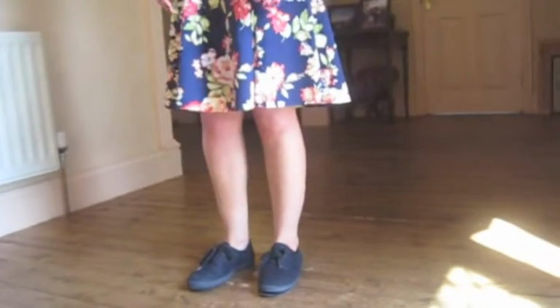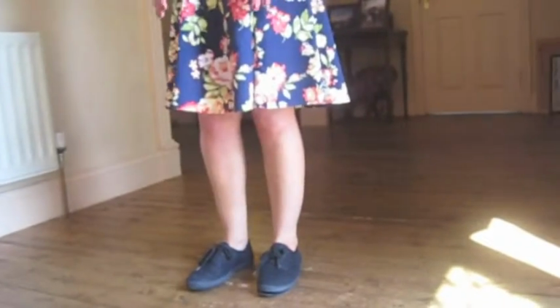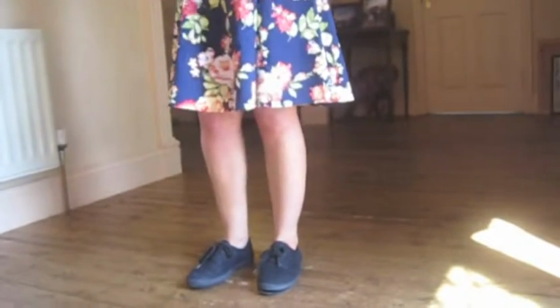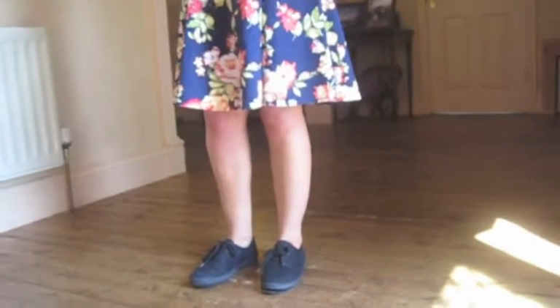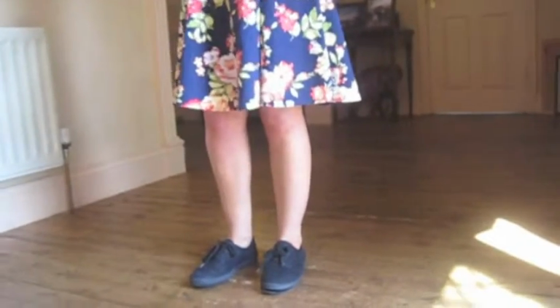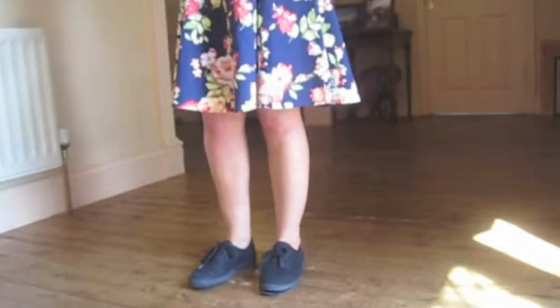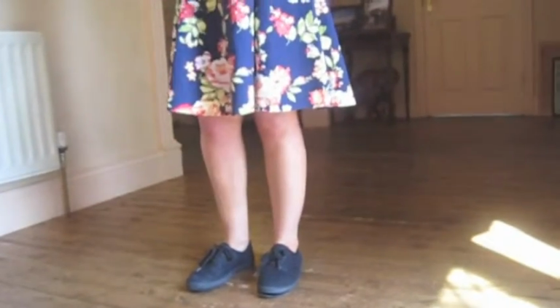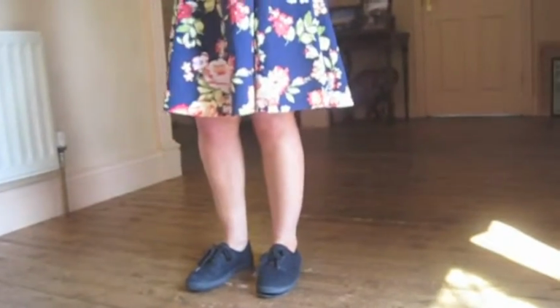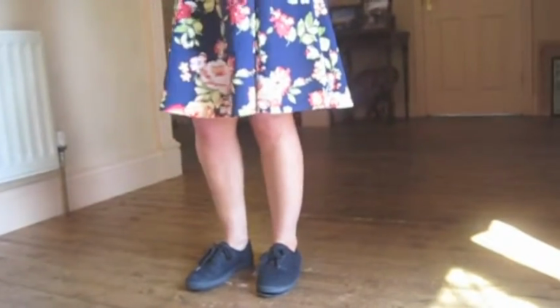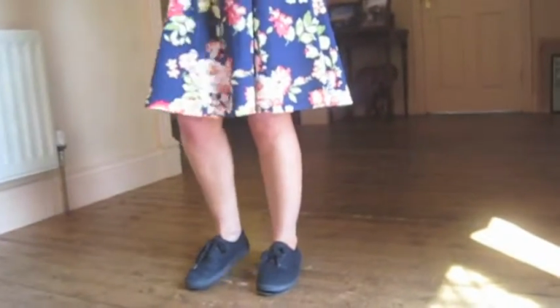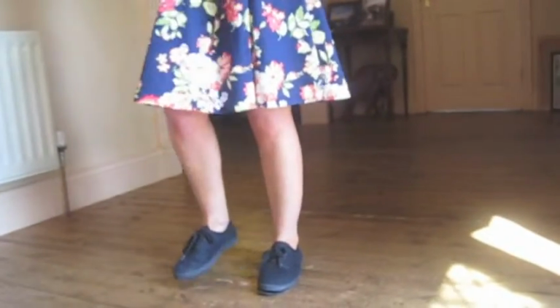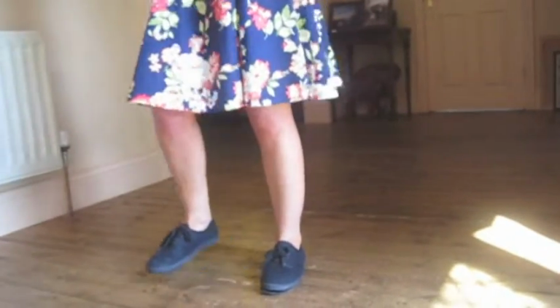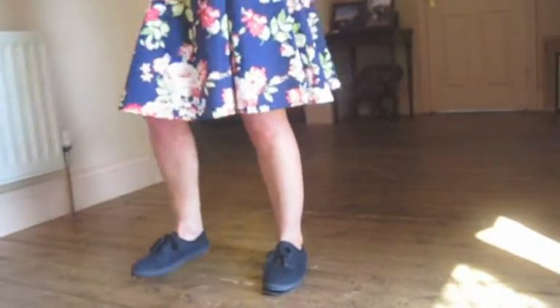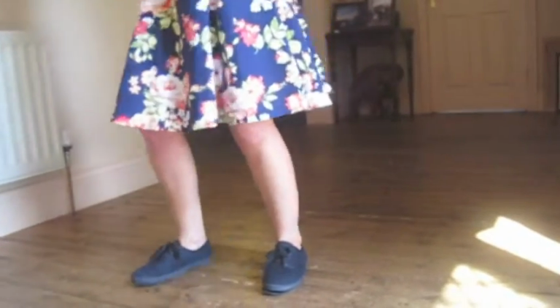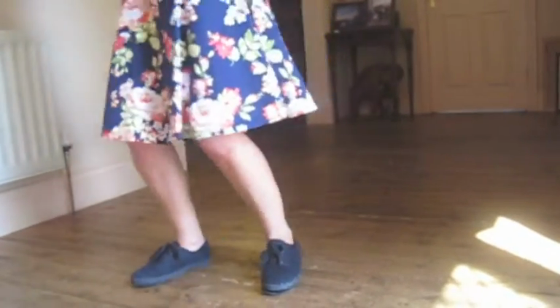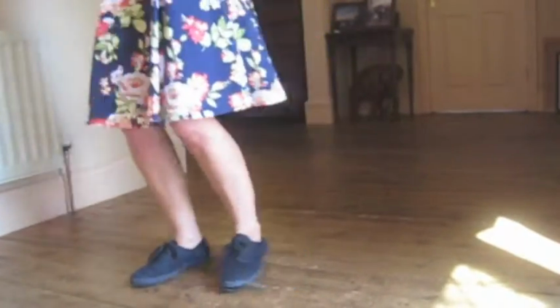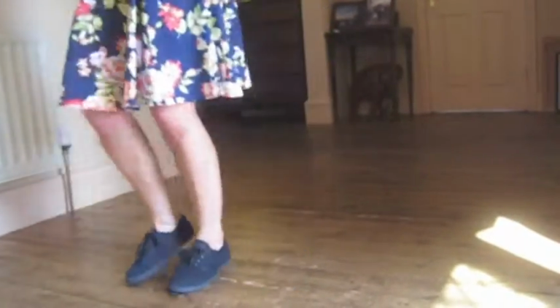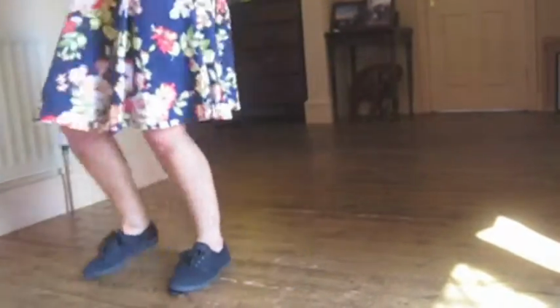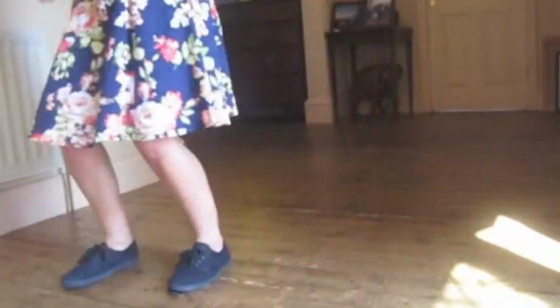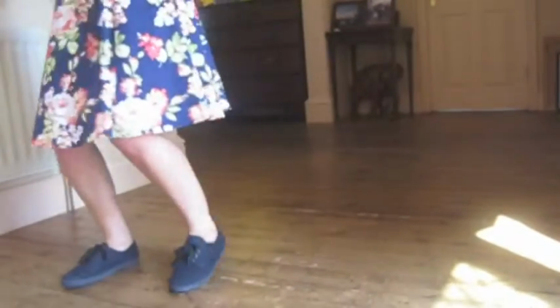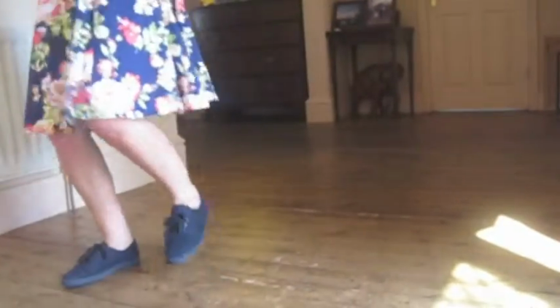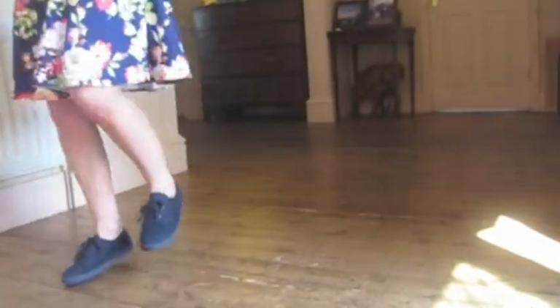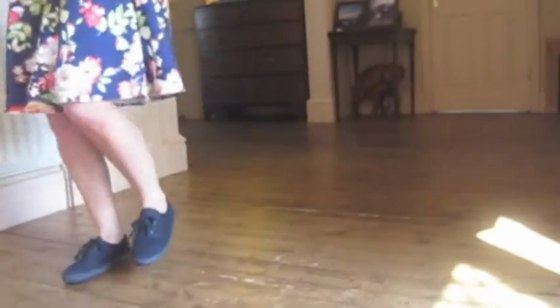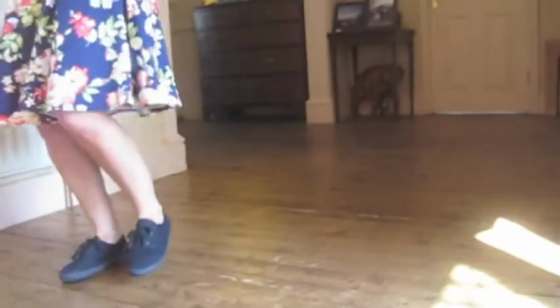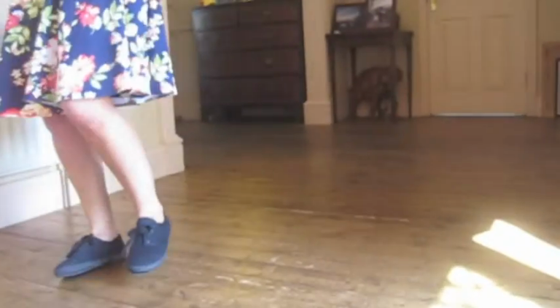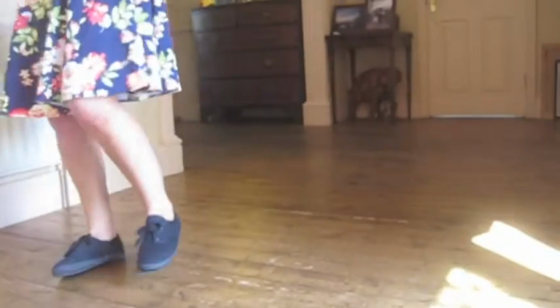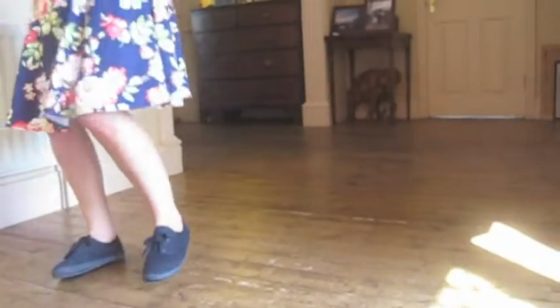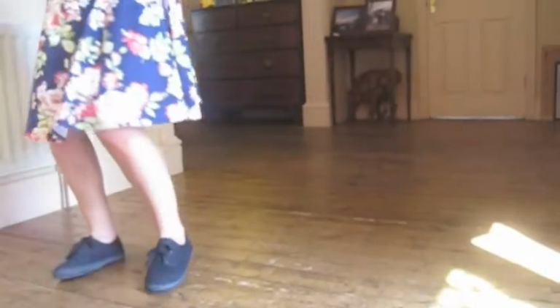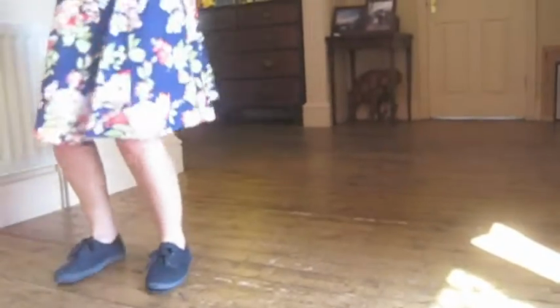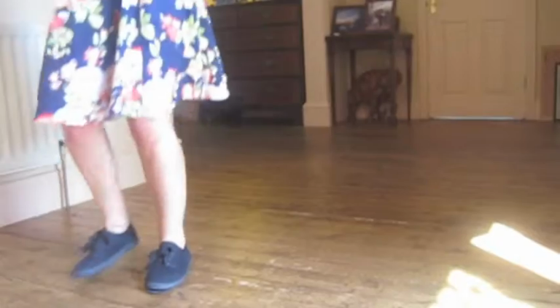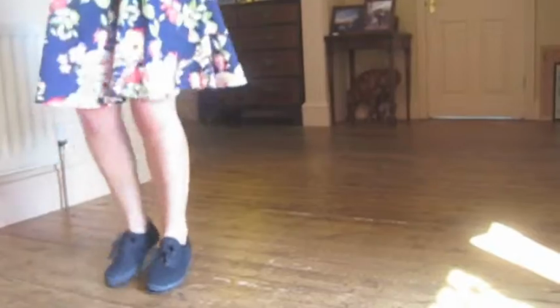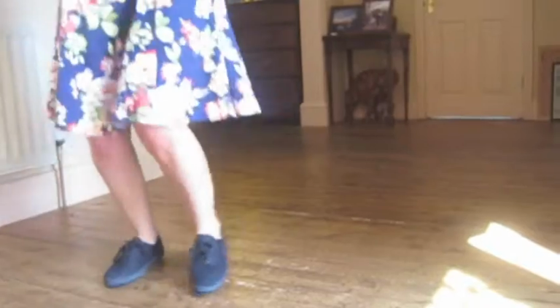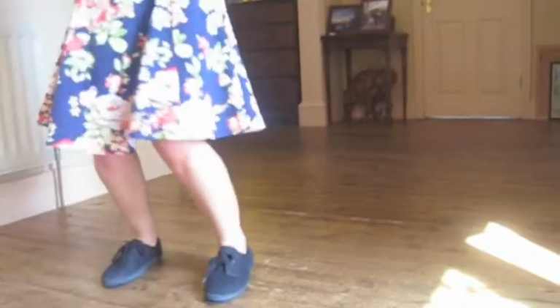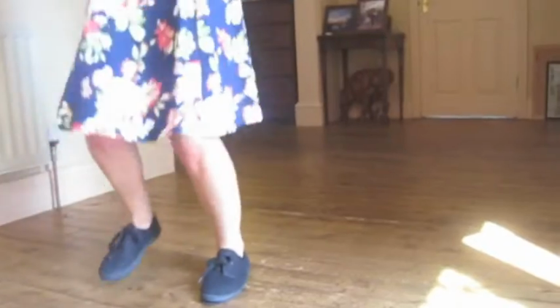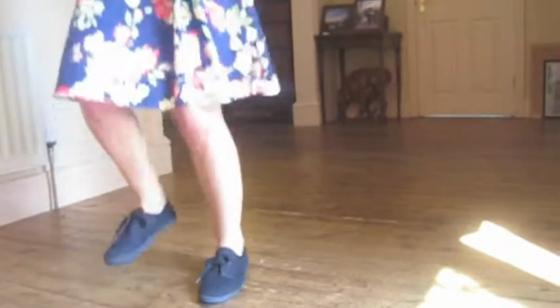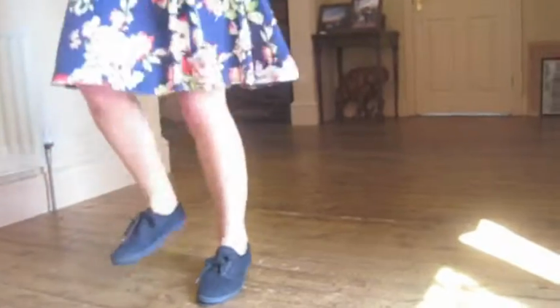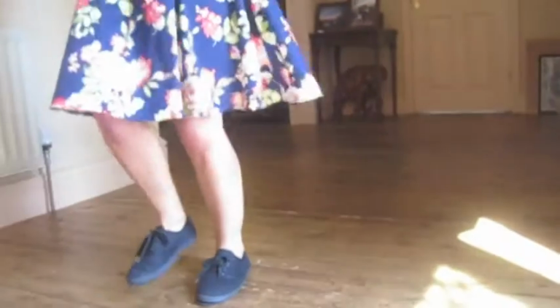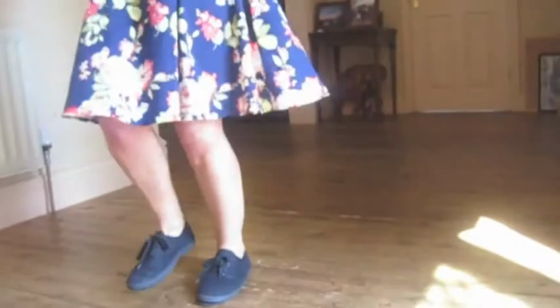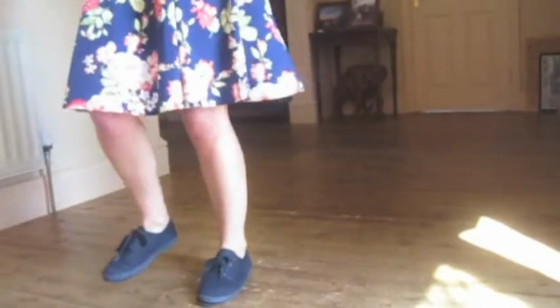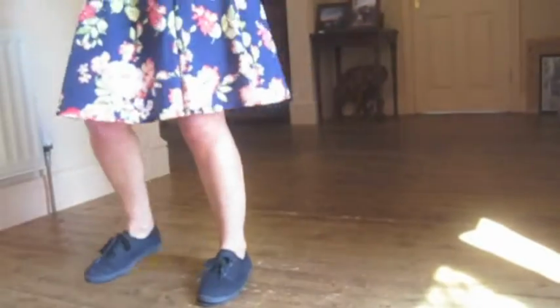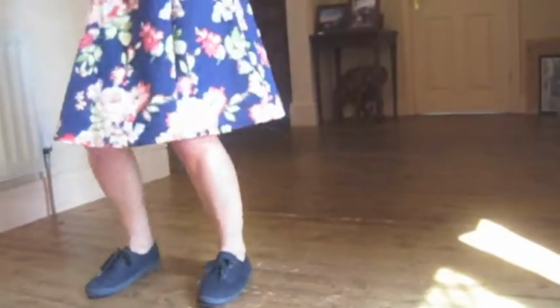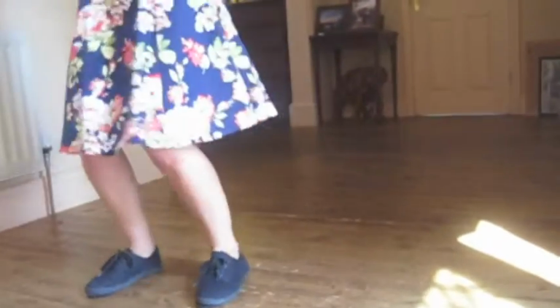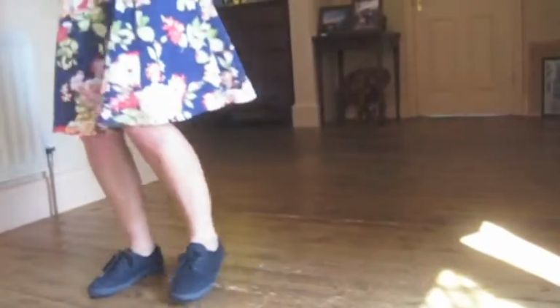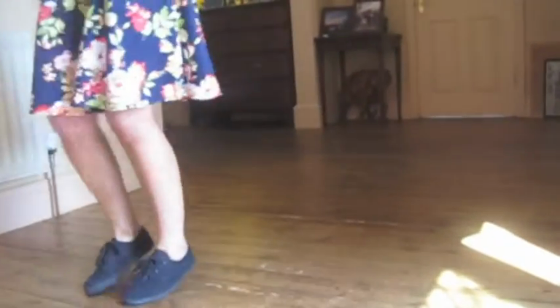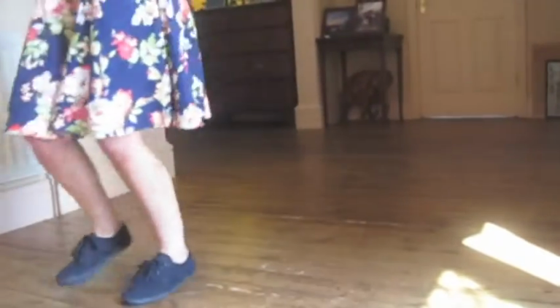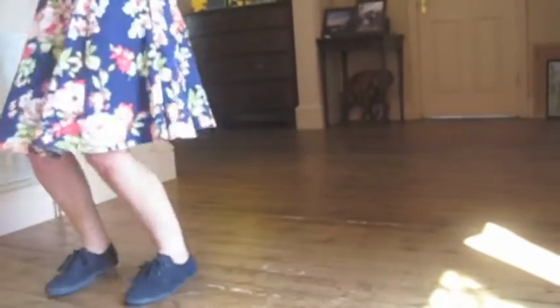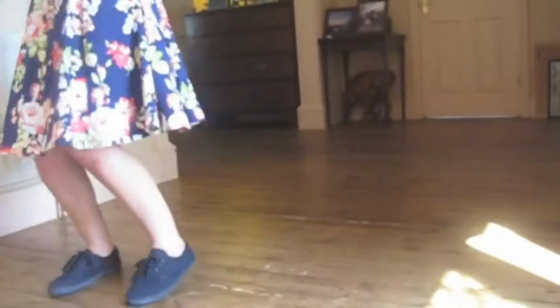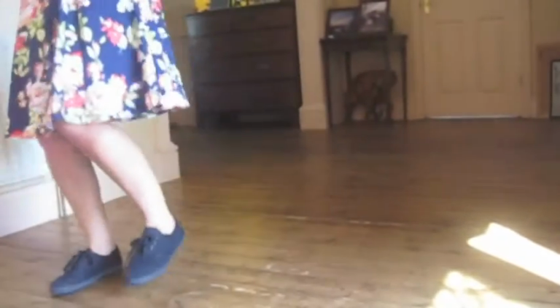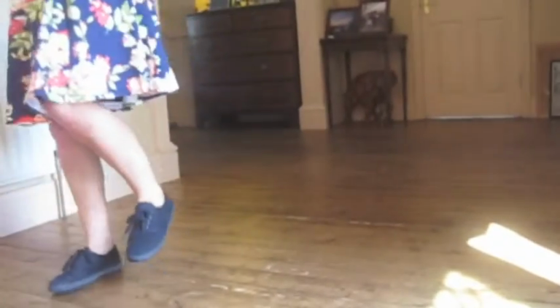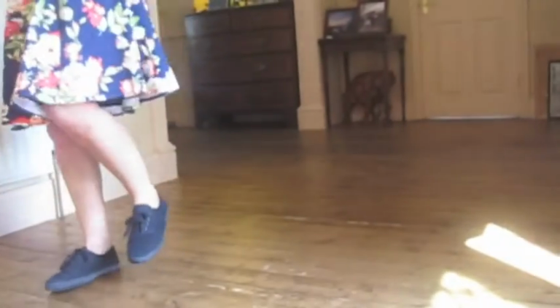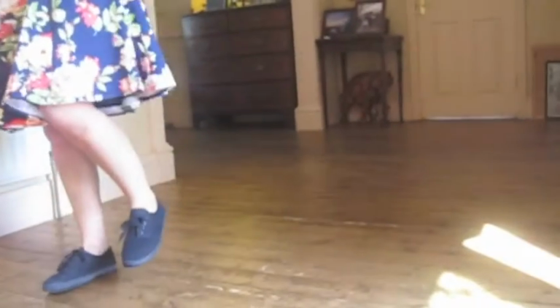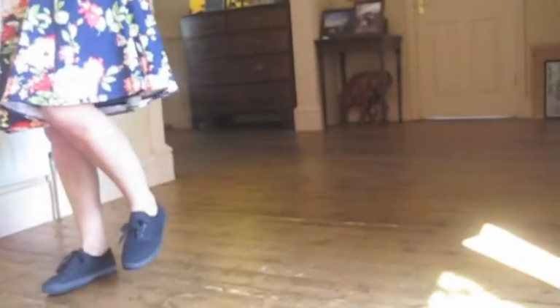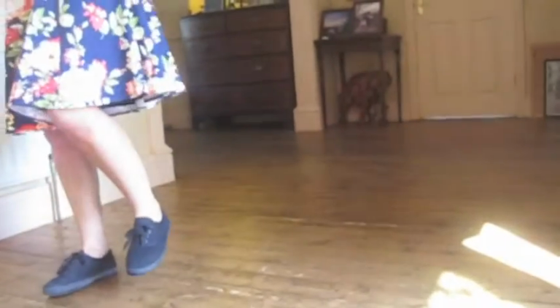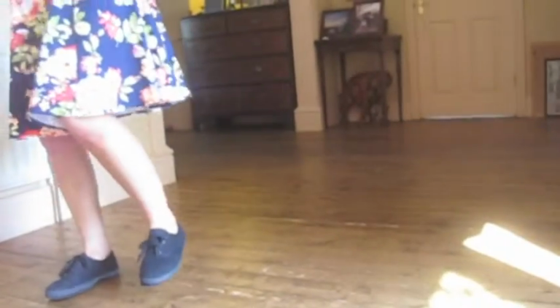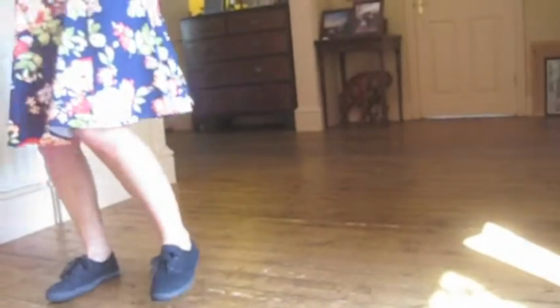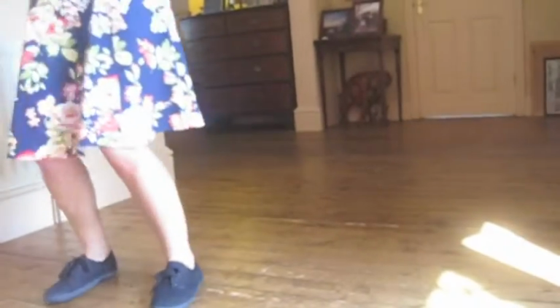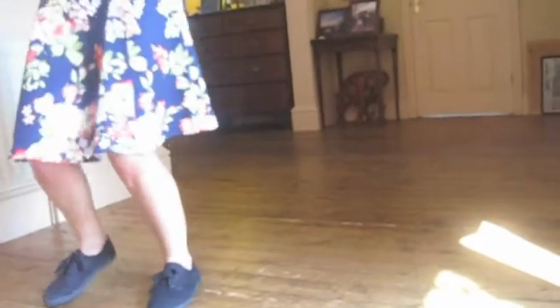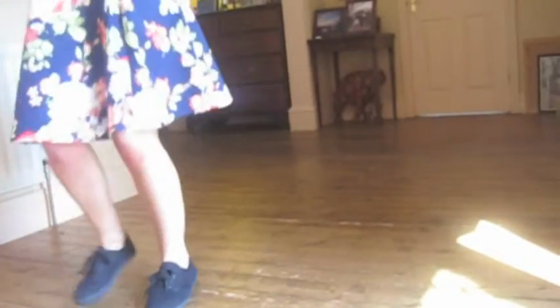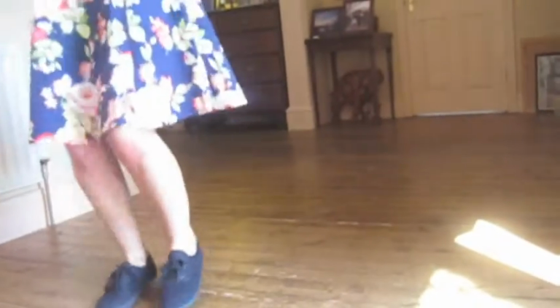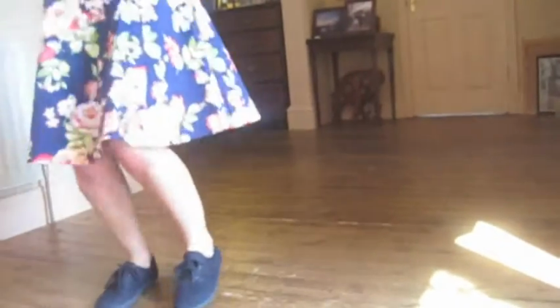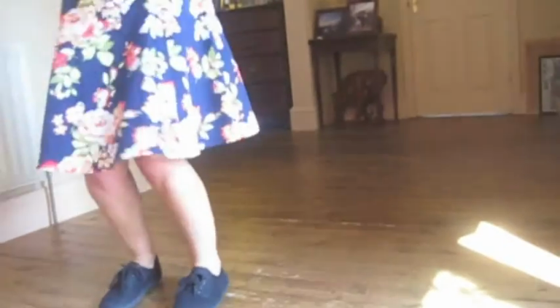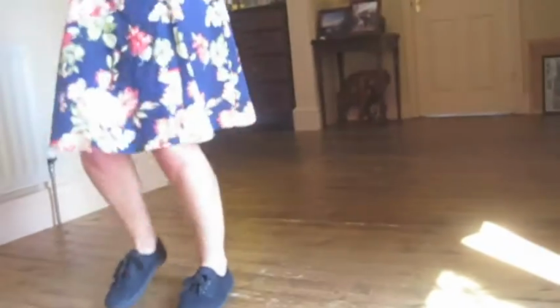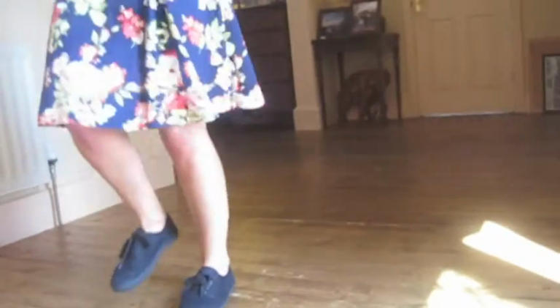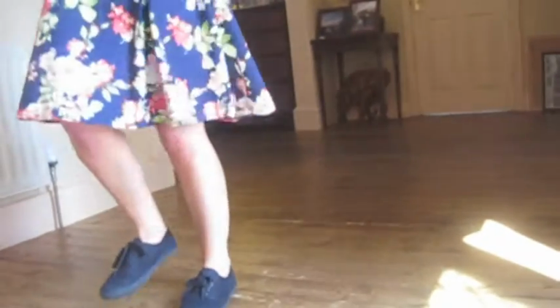Can you do basketball and show me one free foot? Okay, ready, go. Basketball. Basketball. Basketball. Basketball. Basketball. Great.